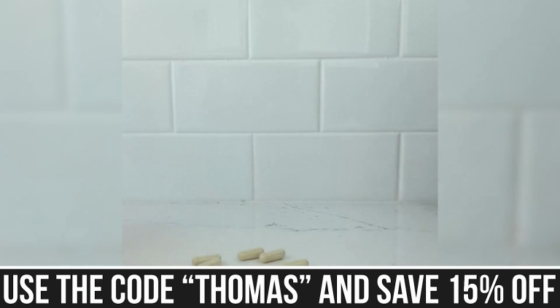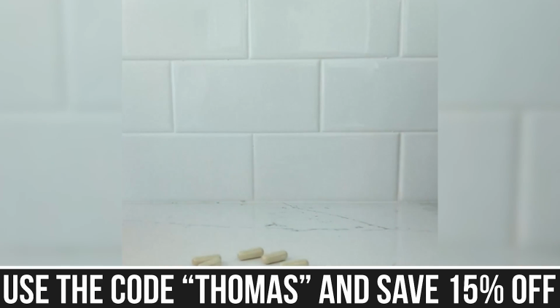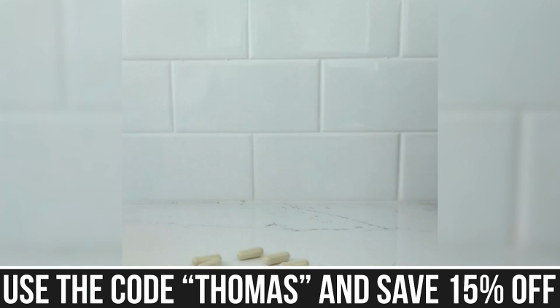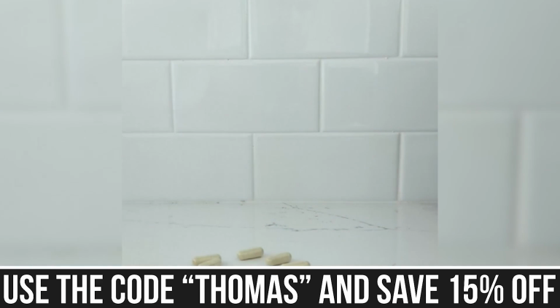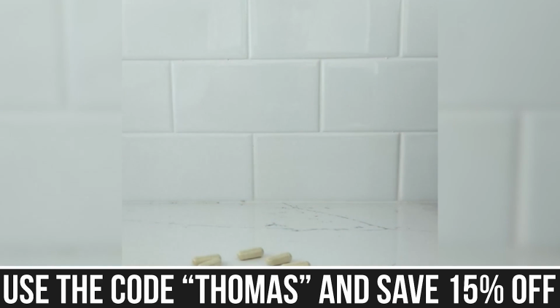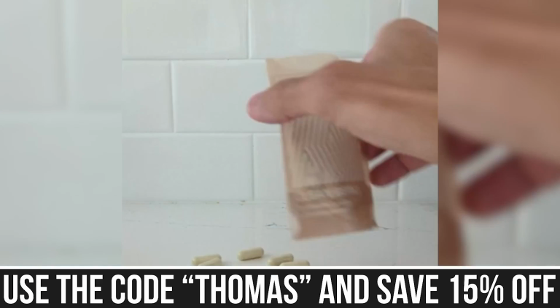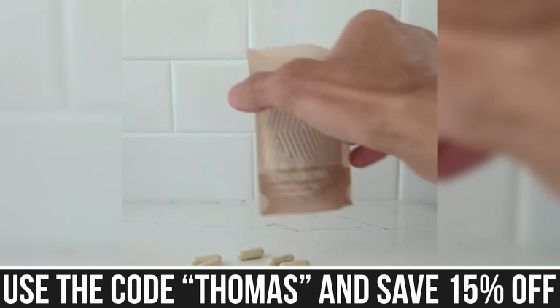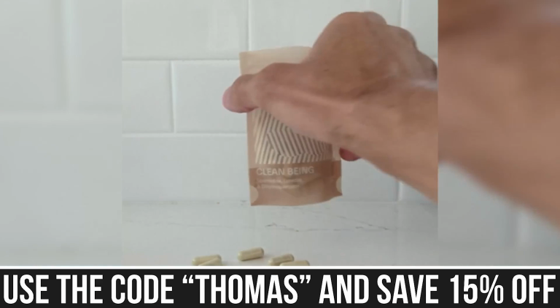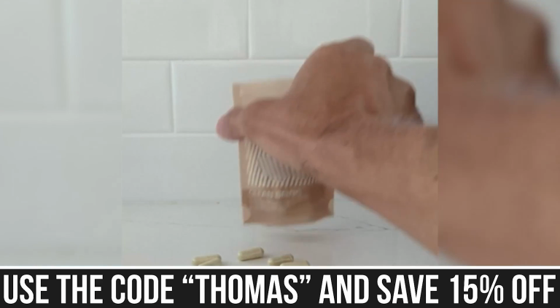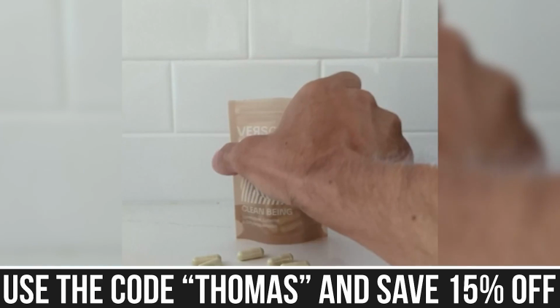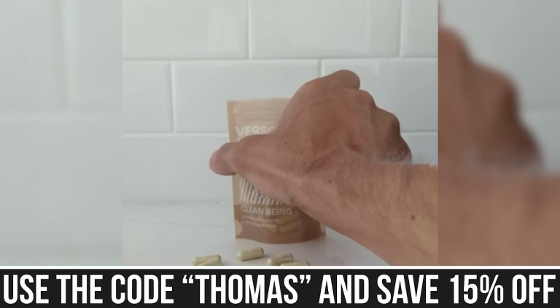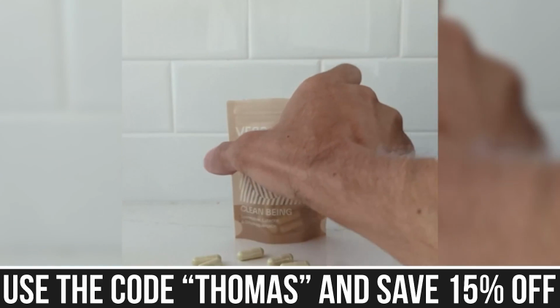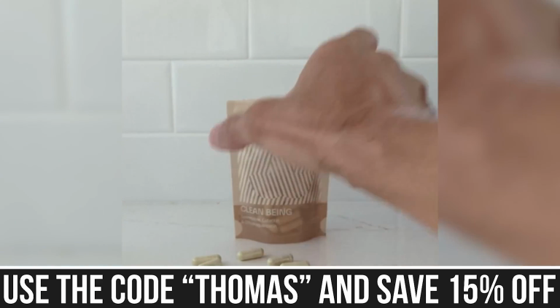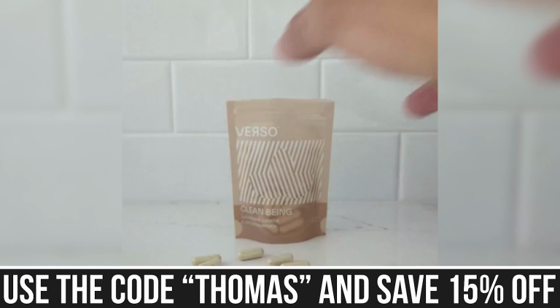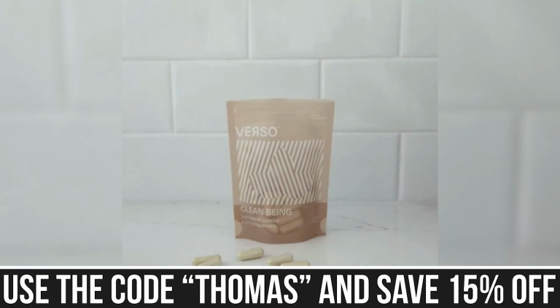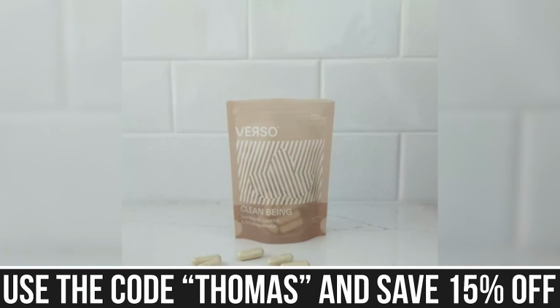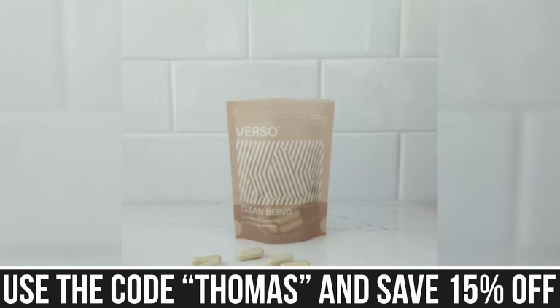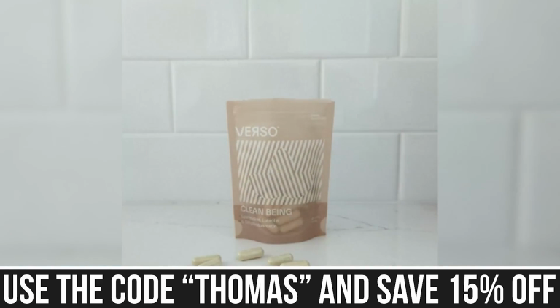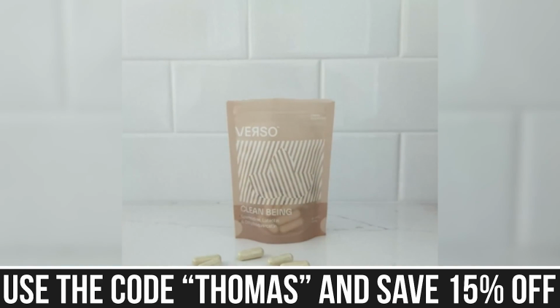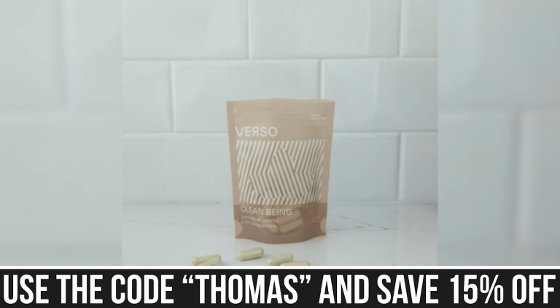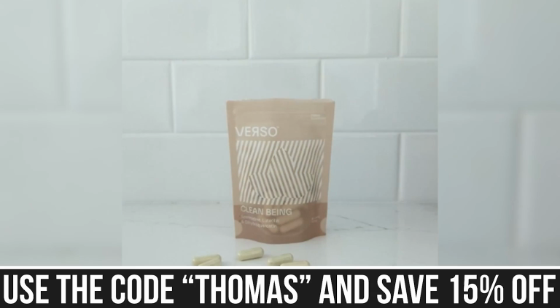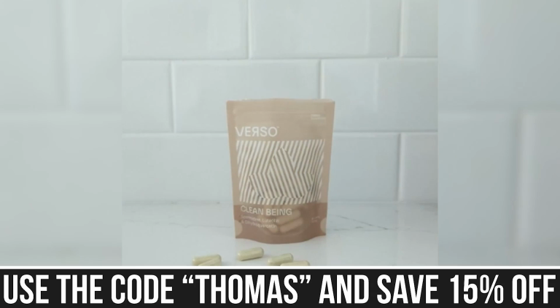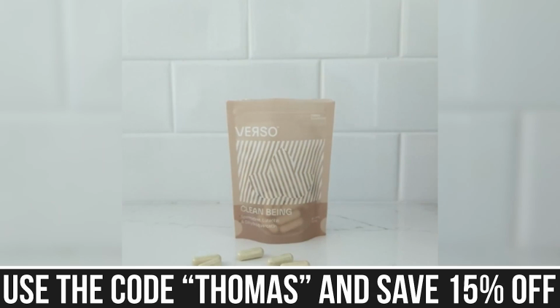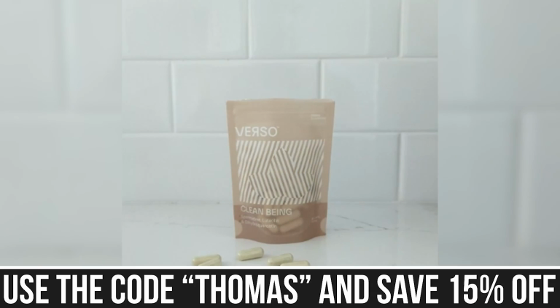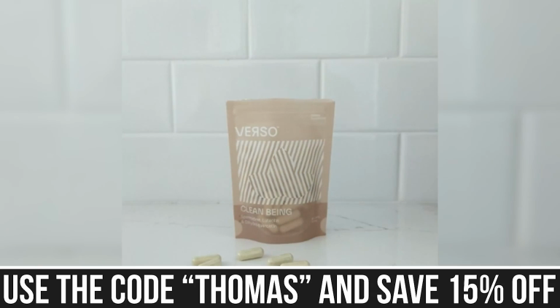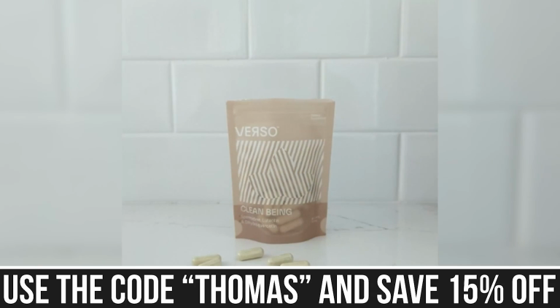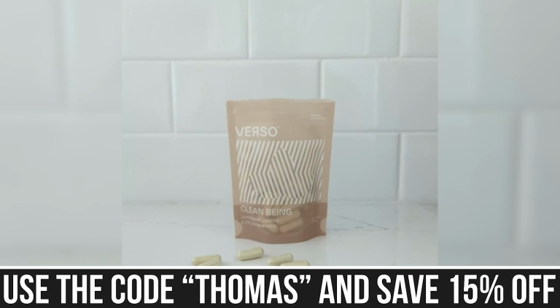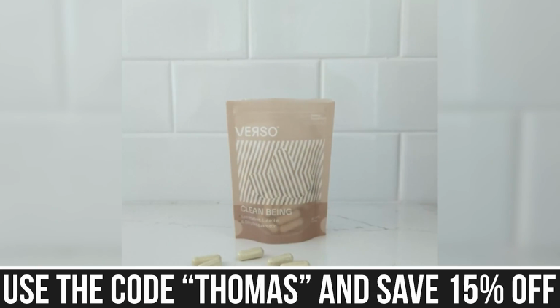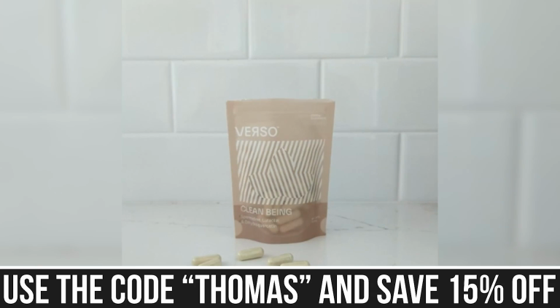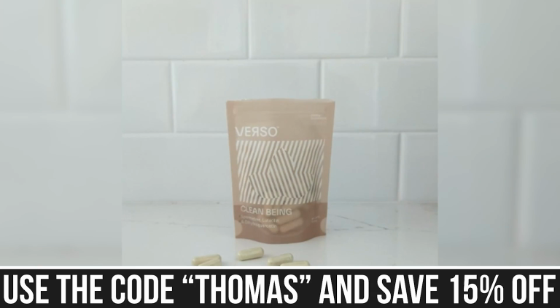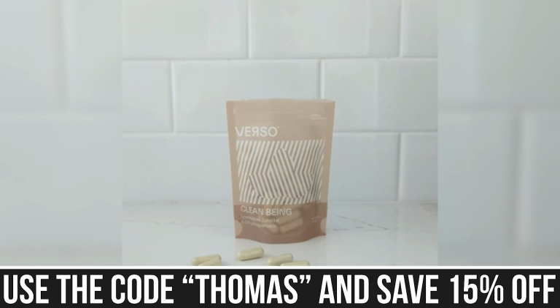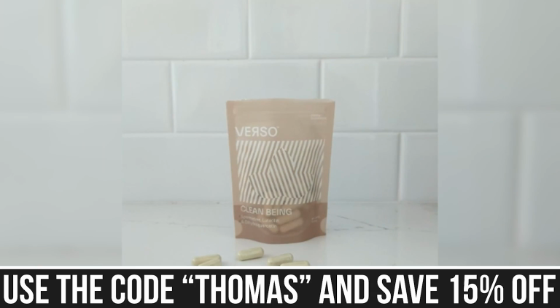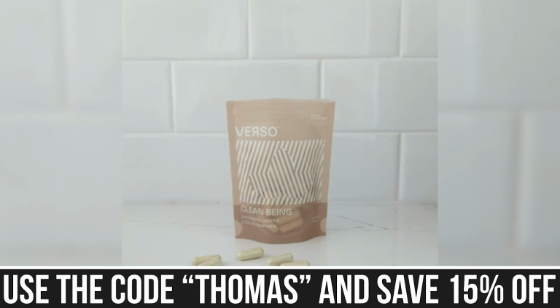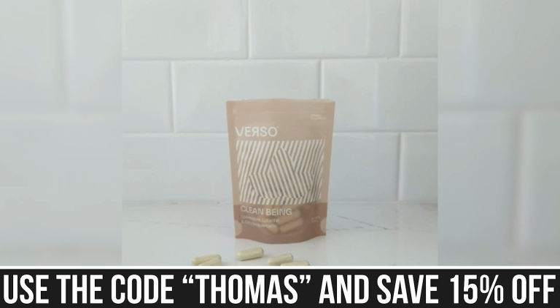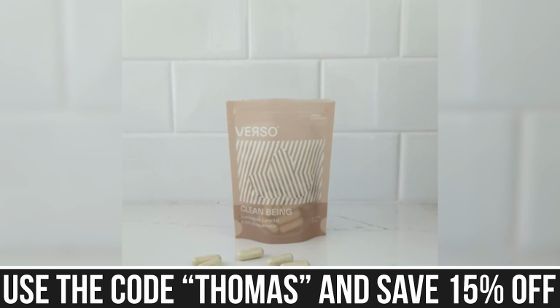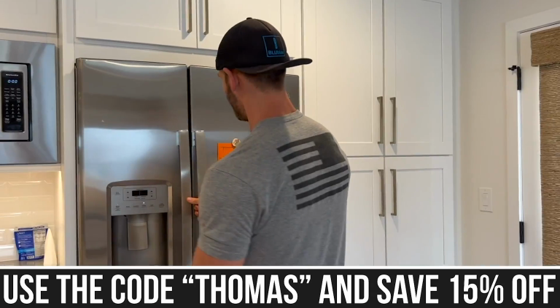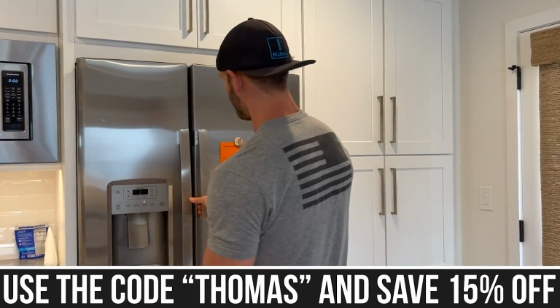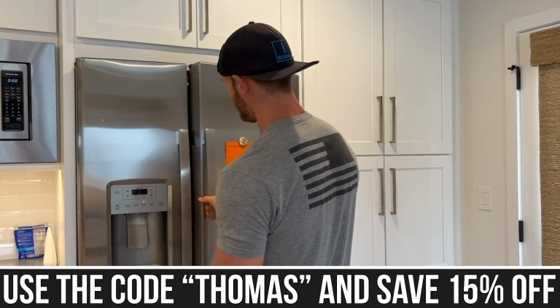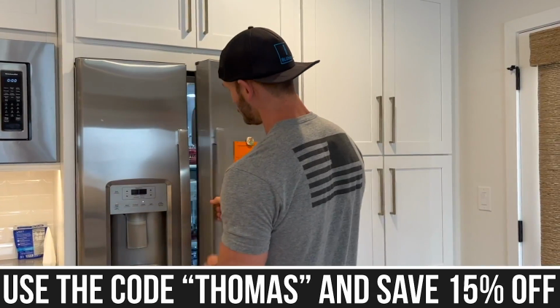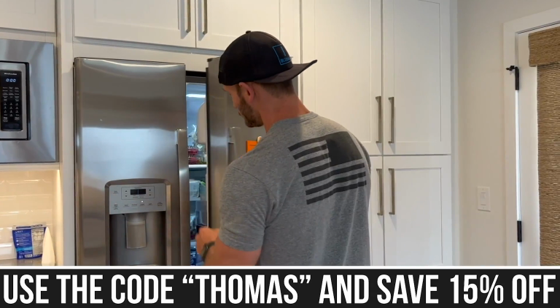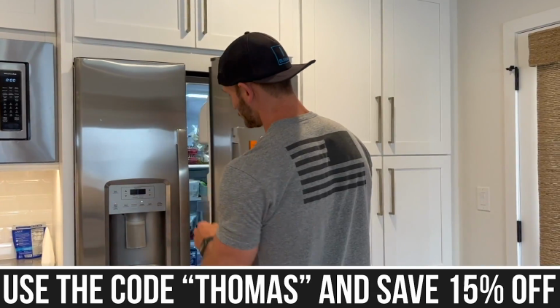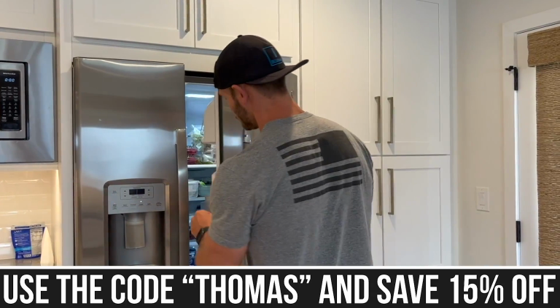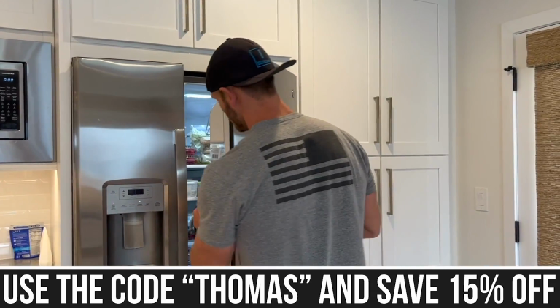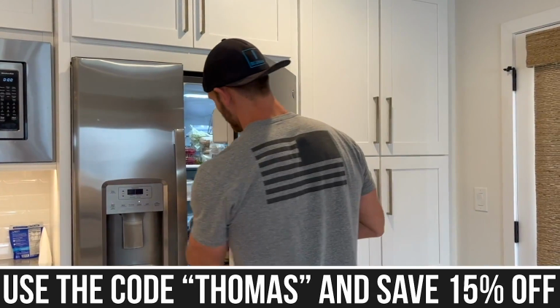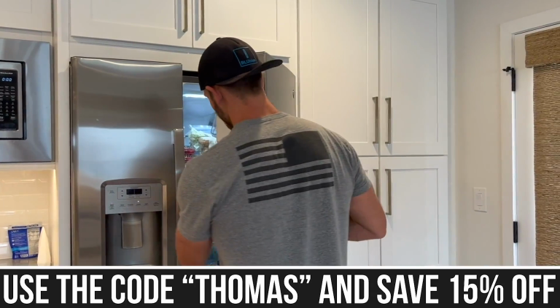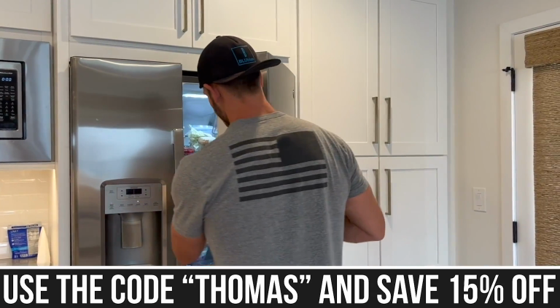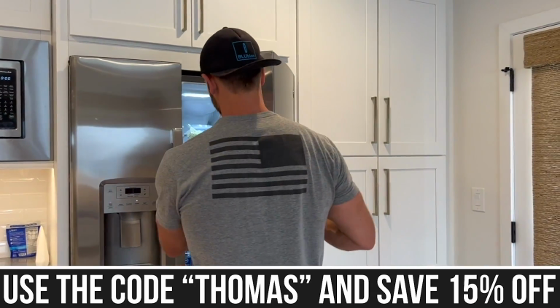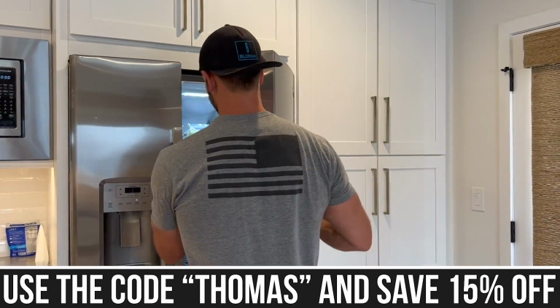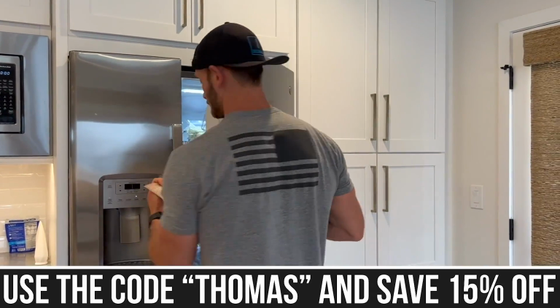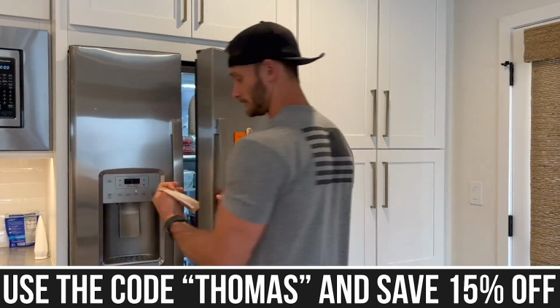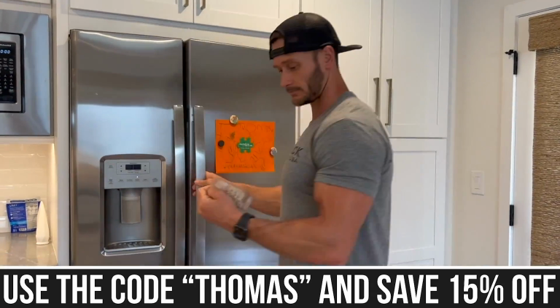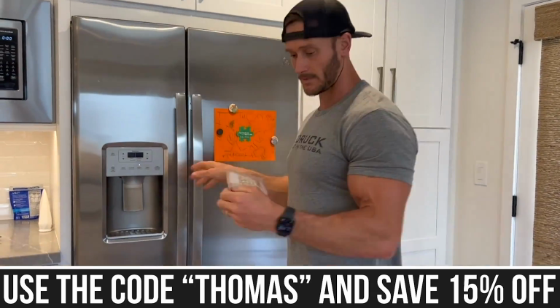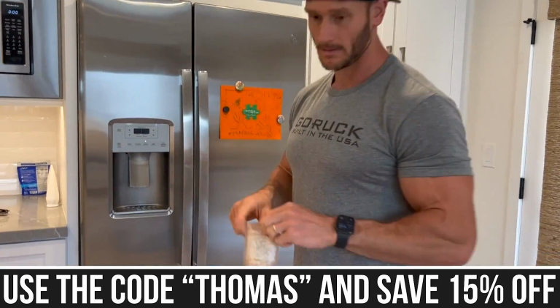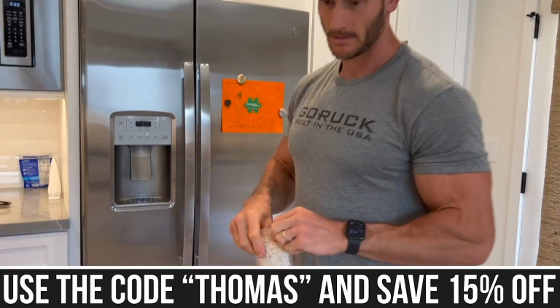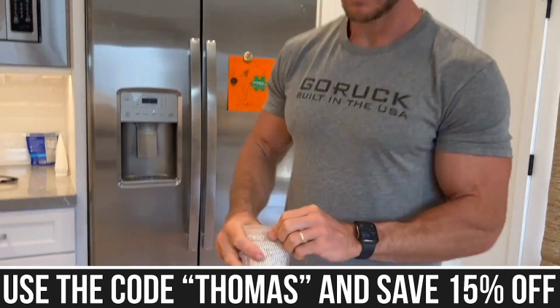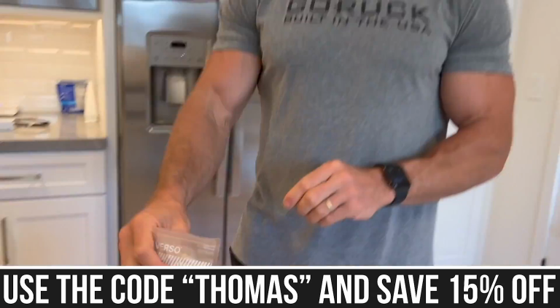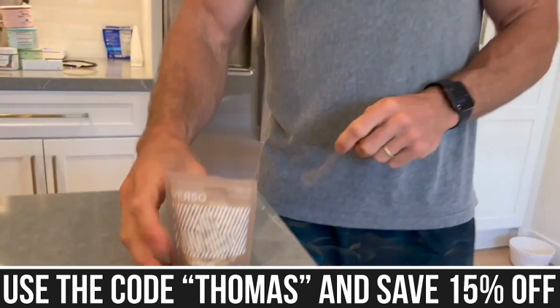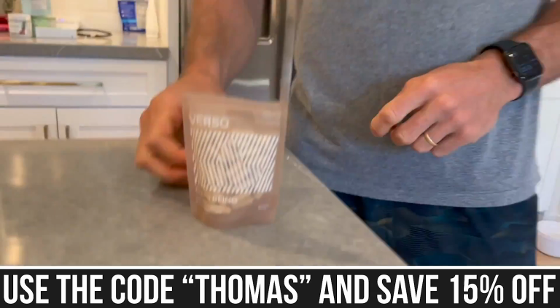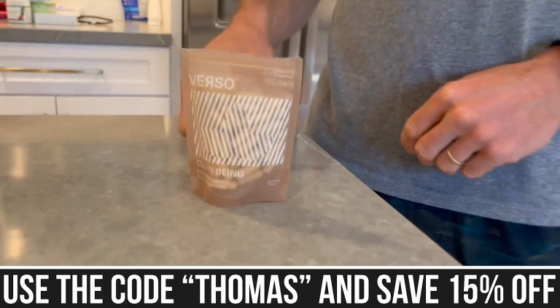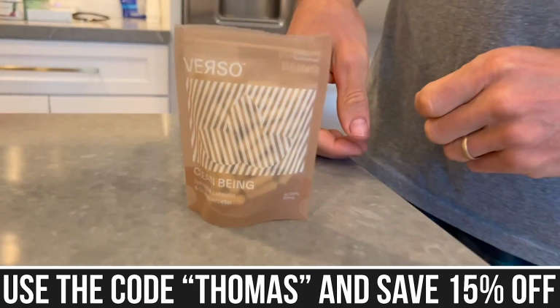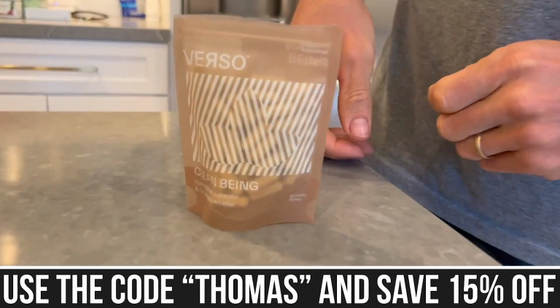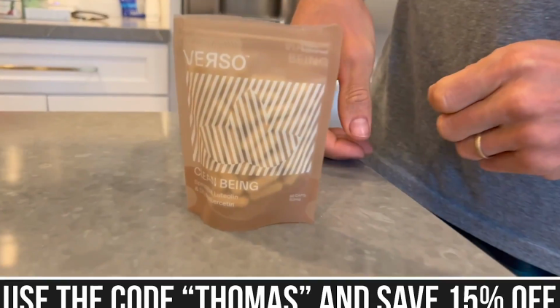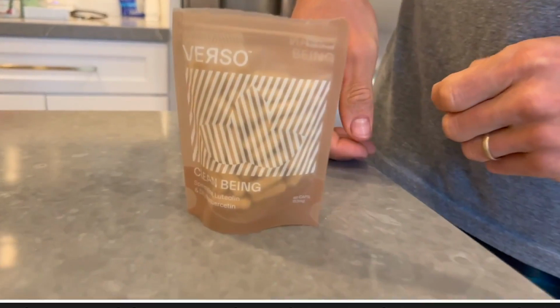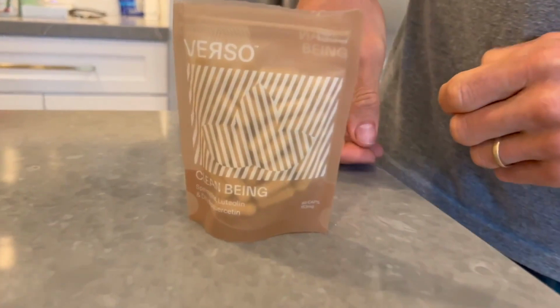That link down below for Verso saves you 15% off. Now let's dive into the liver protectant effects — there's a study published in Nutrients that was really interesting.